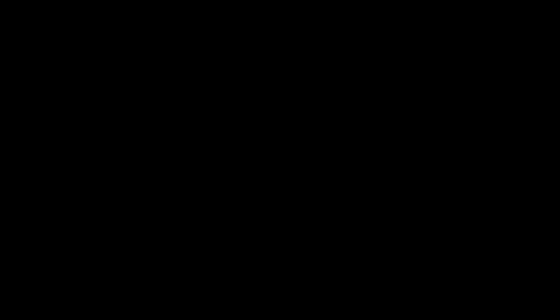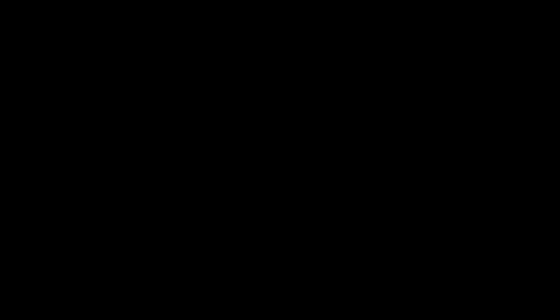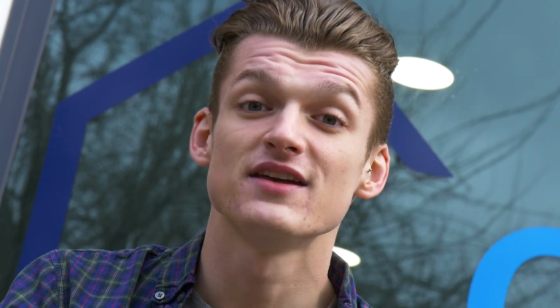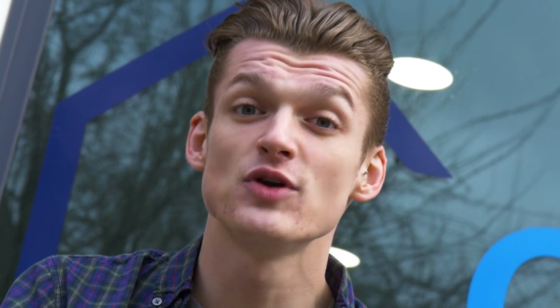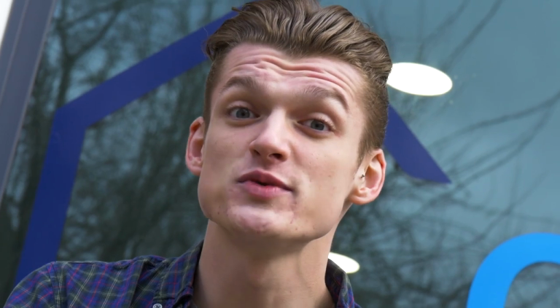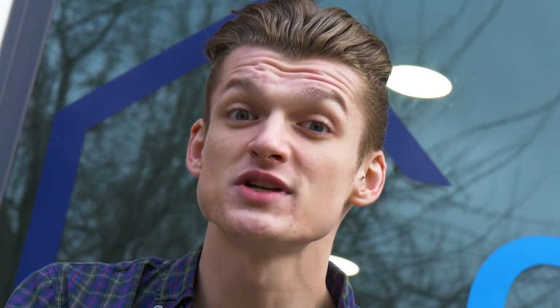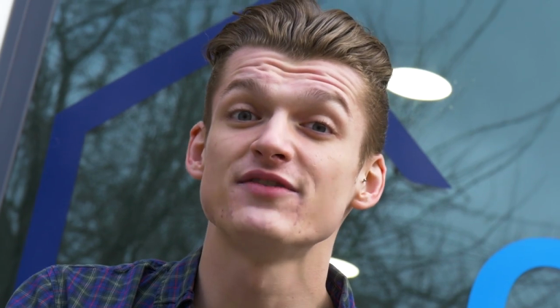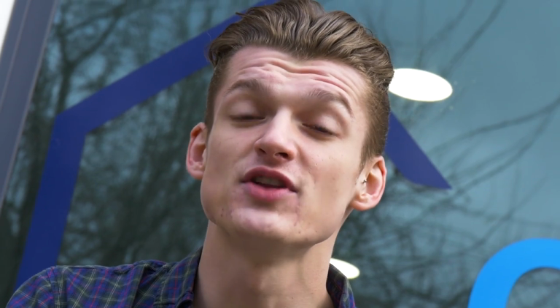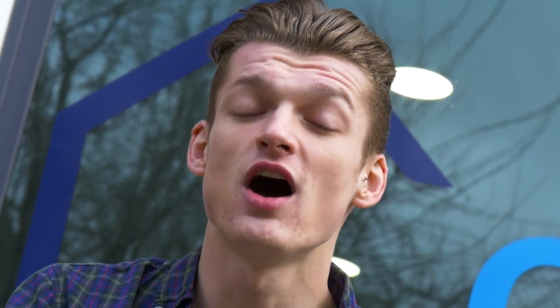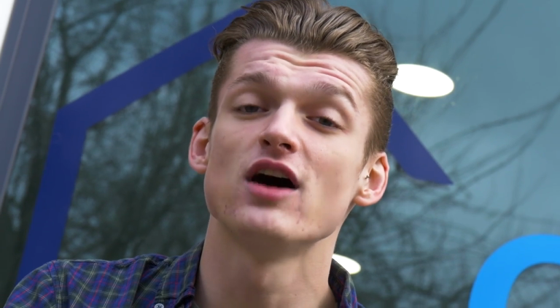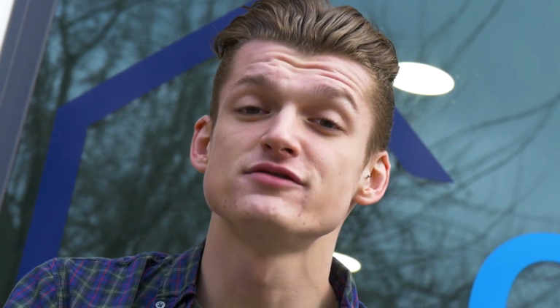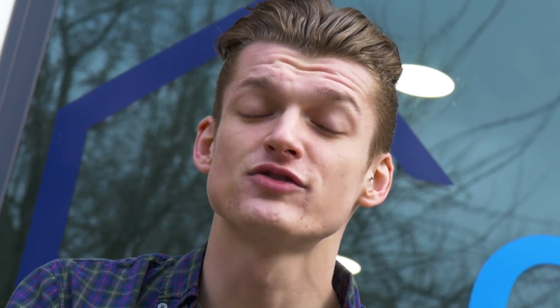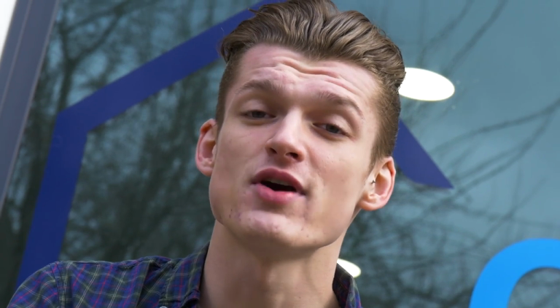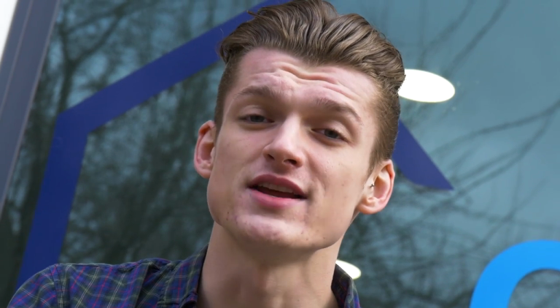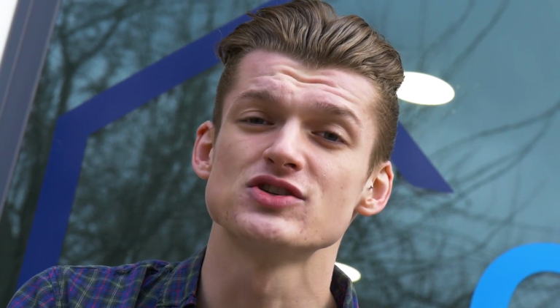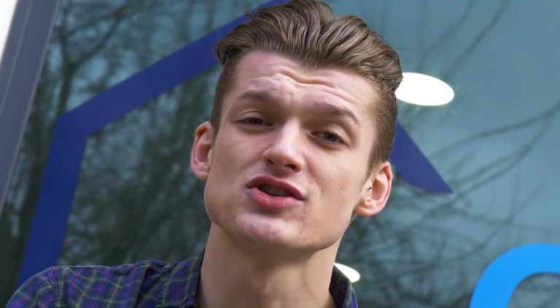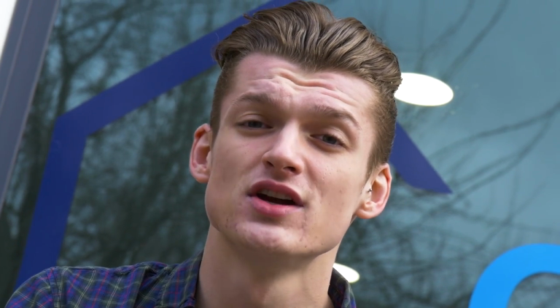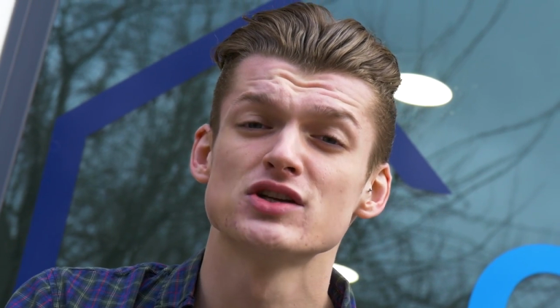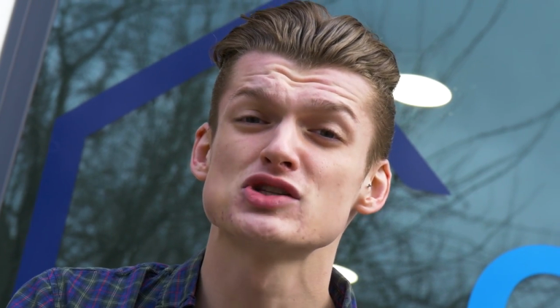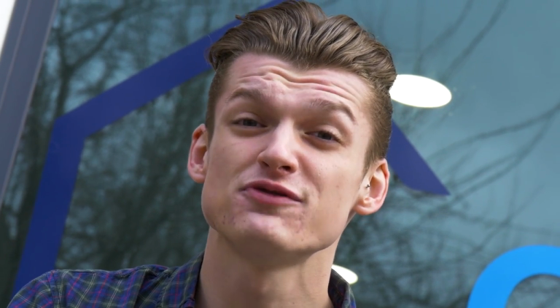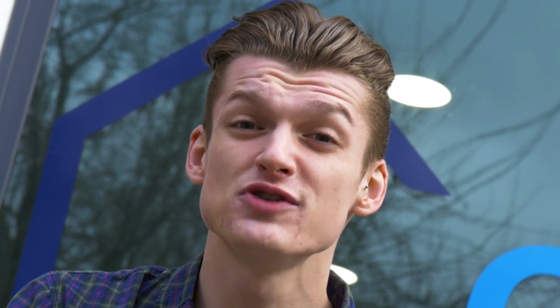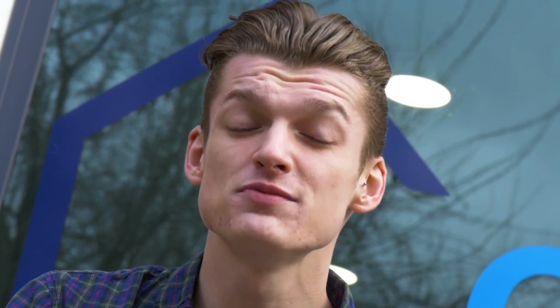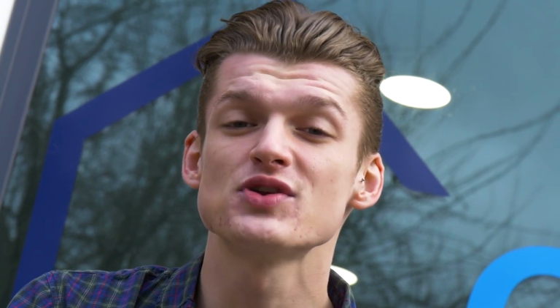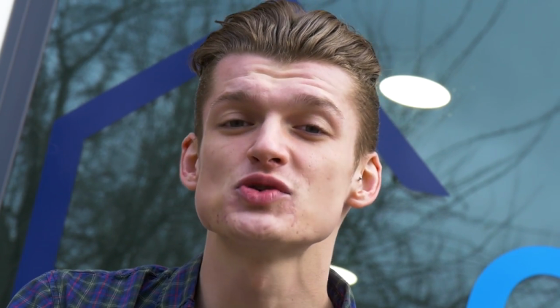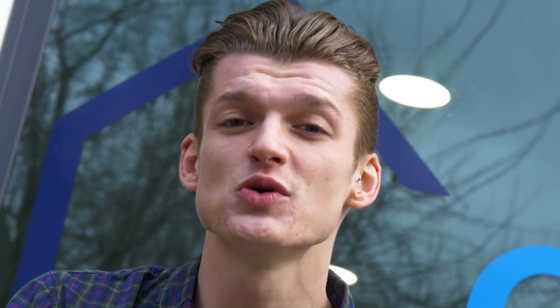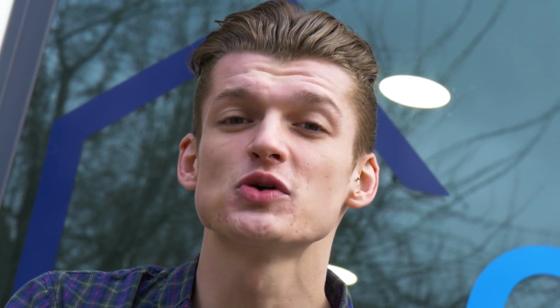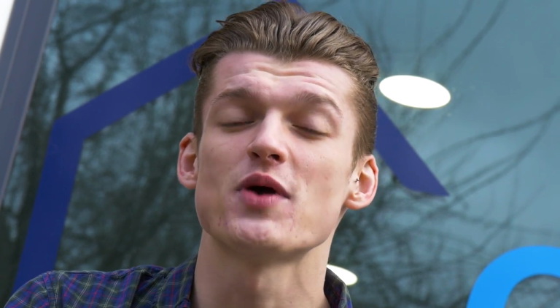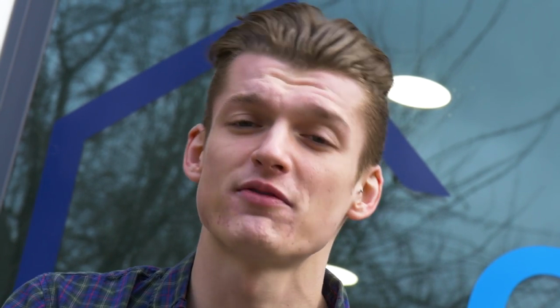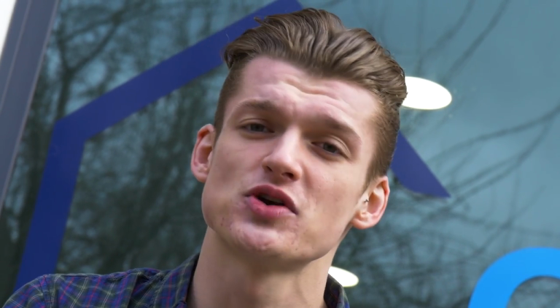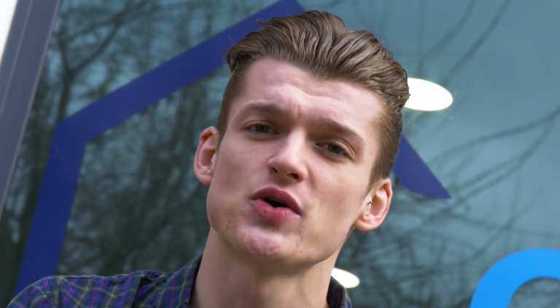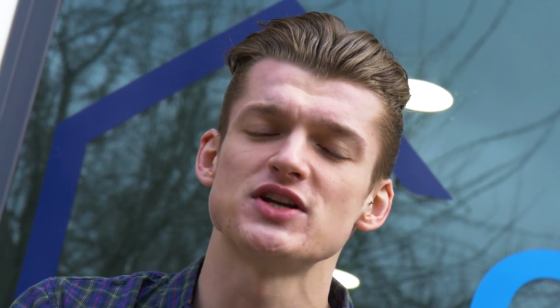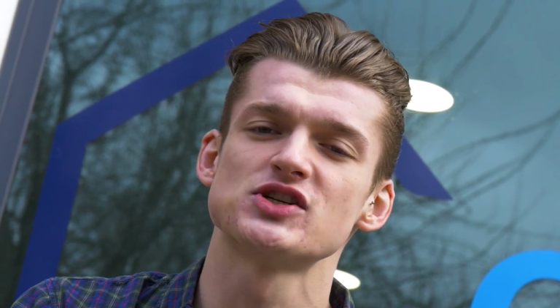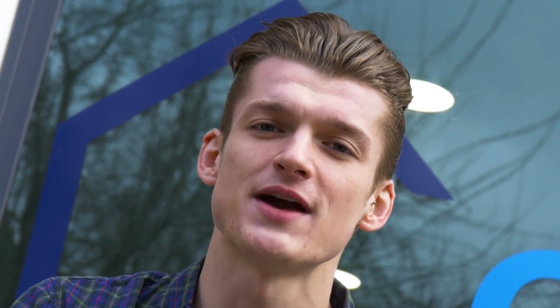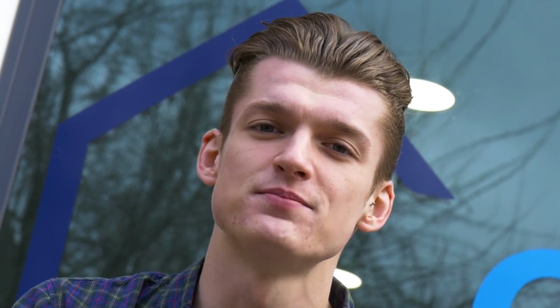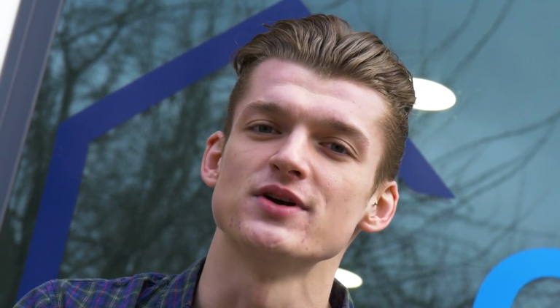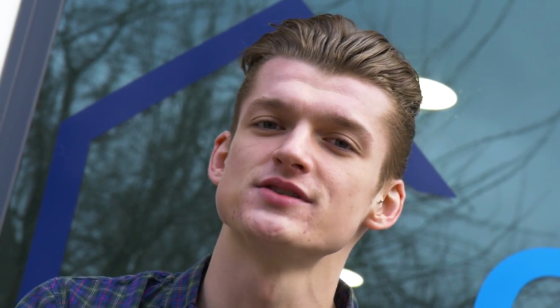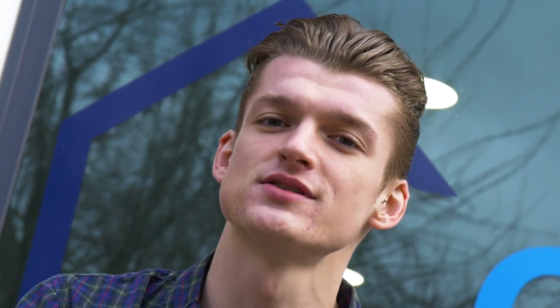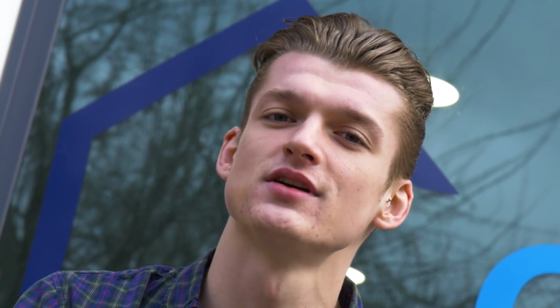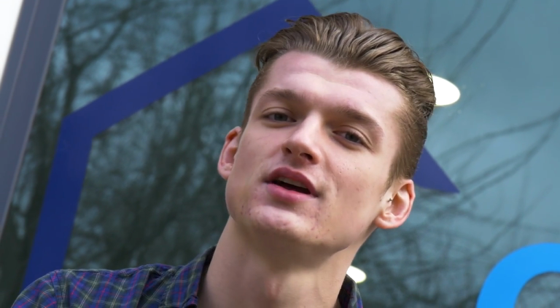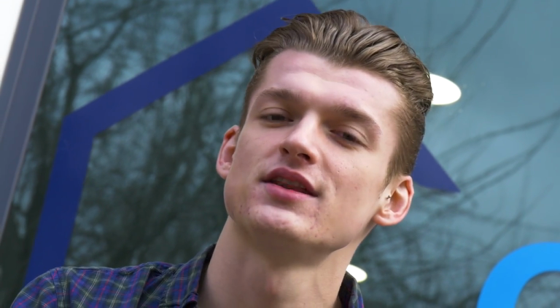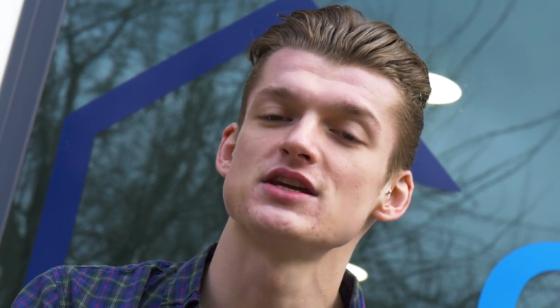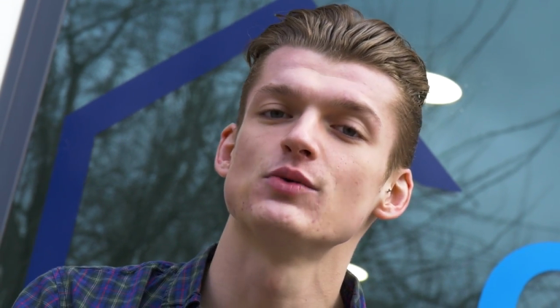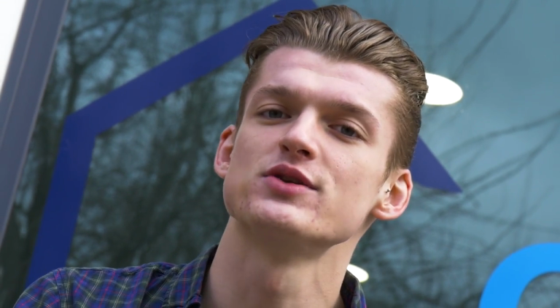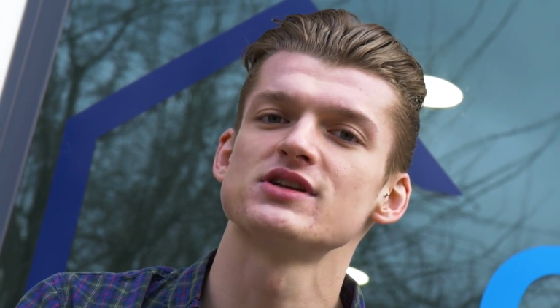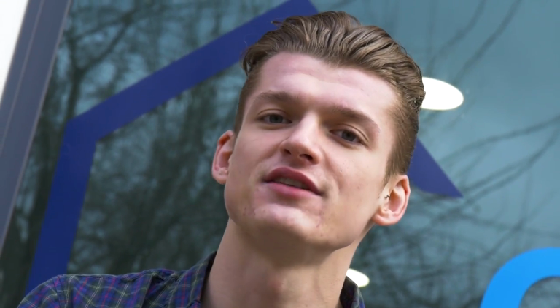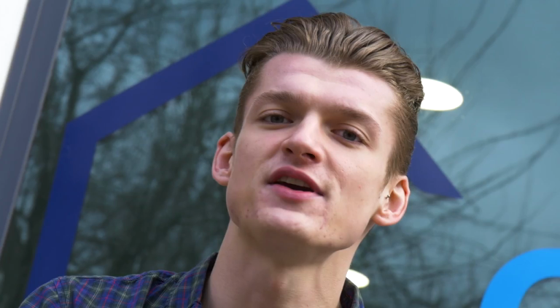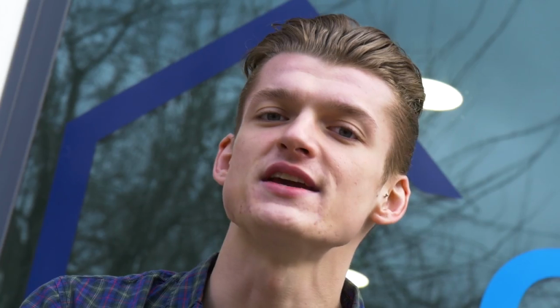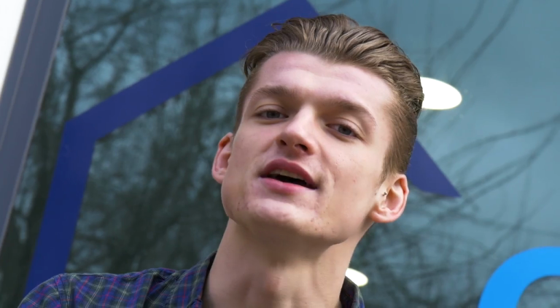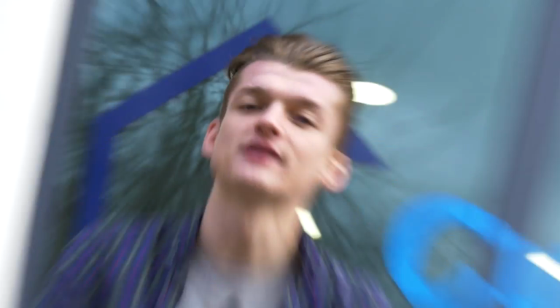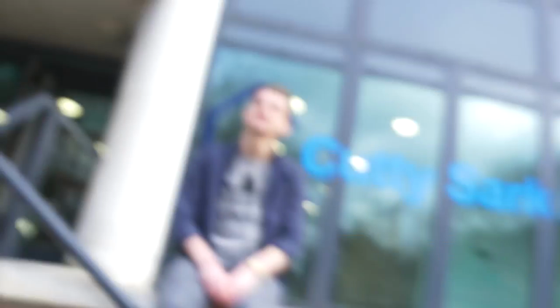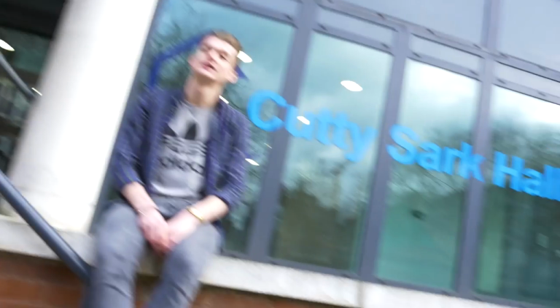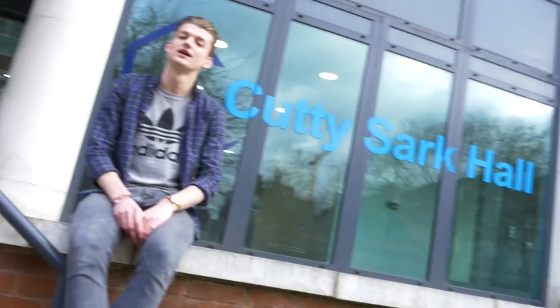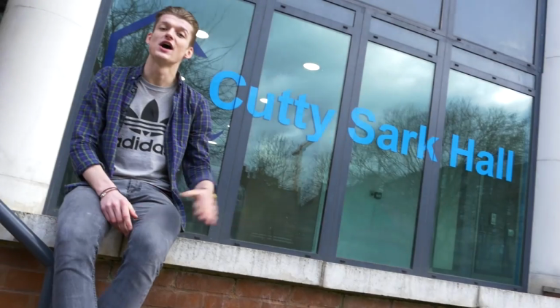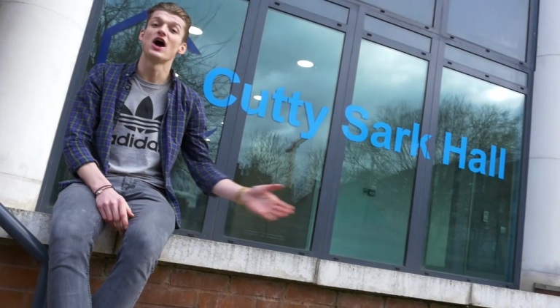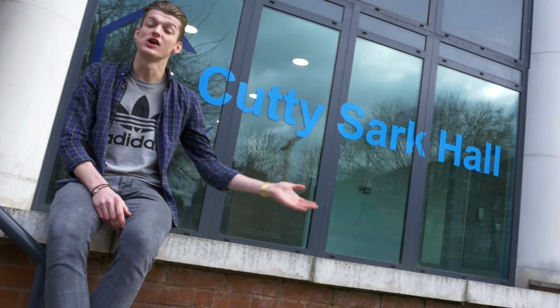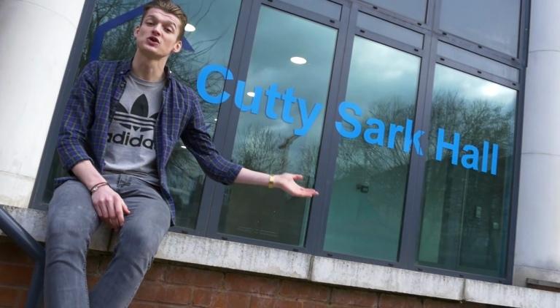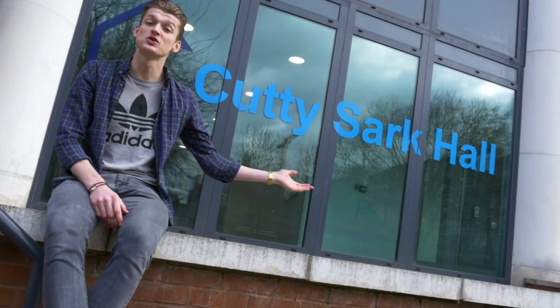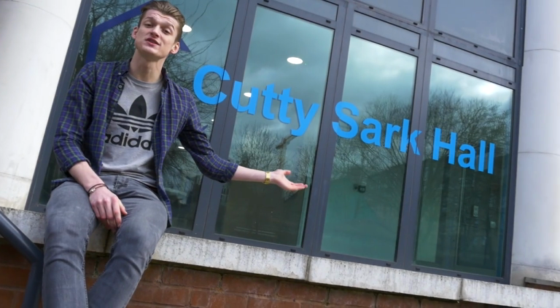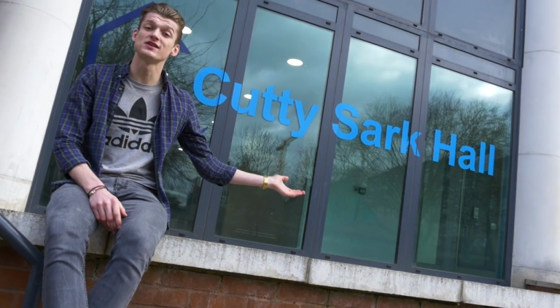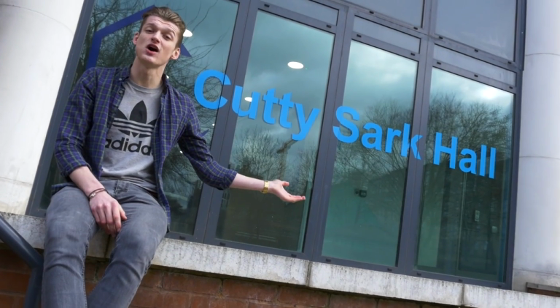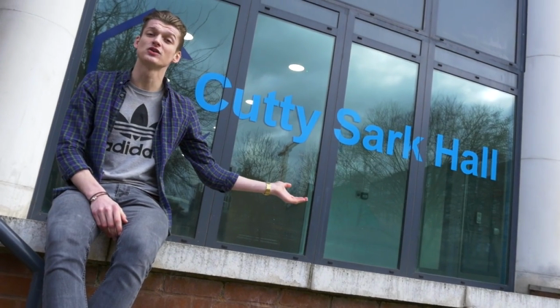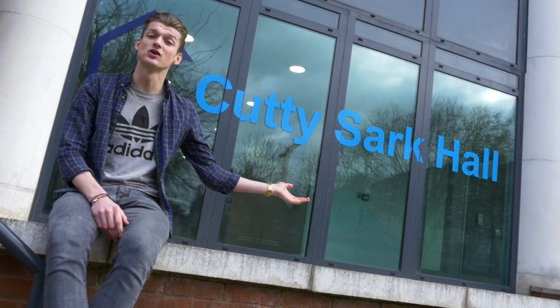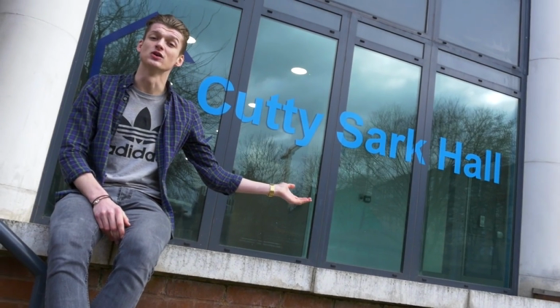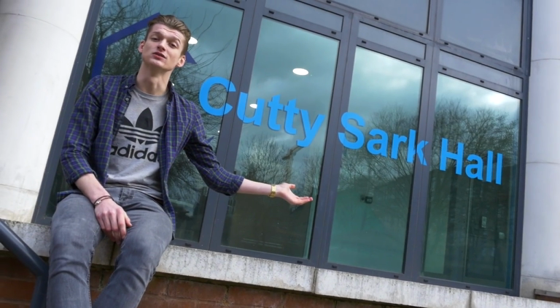If you want to live in the heart of Greenwich, just a few minutes walk away from the Greenwich campus, you'll want to live here at Cutty Sark Hall.